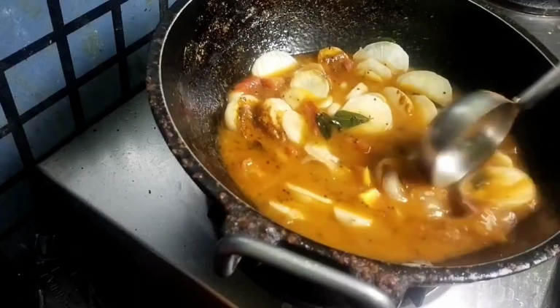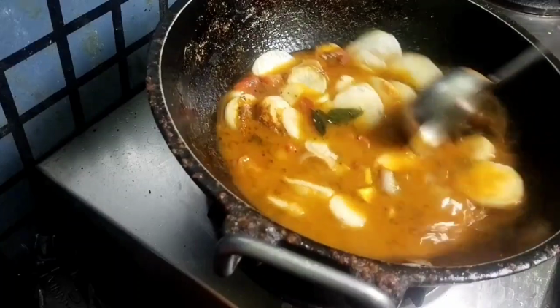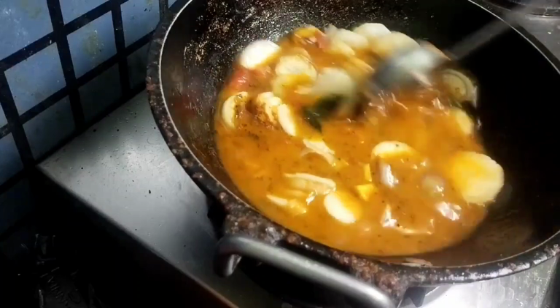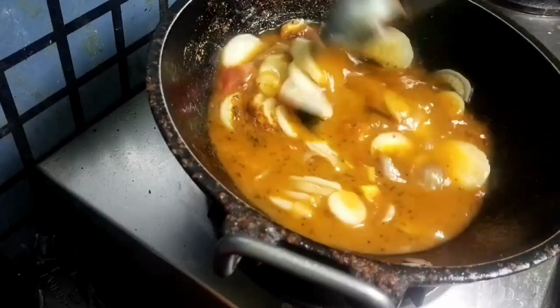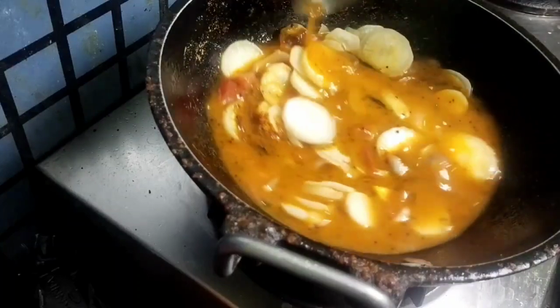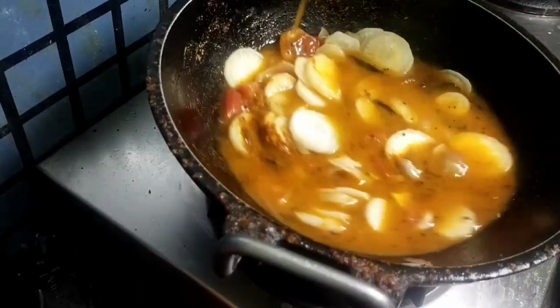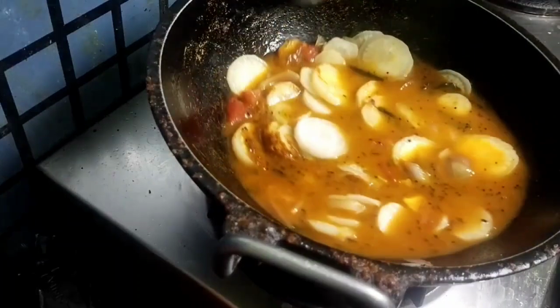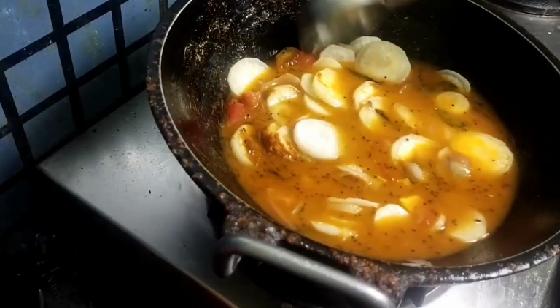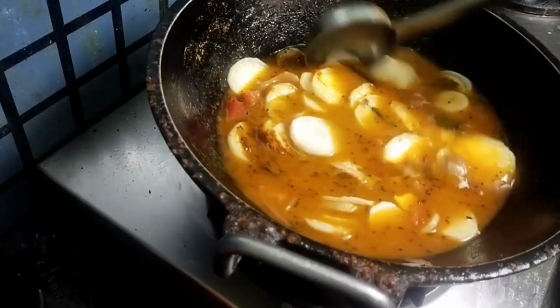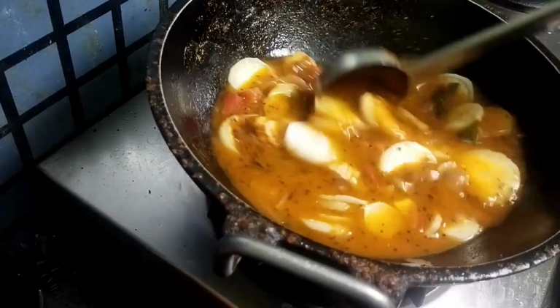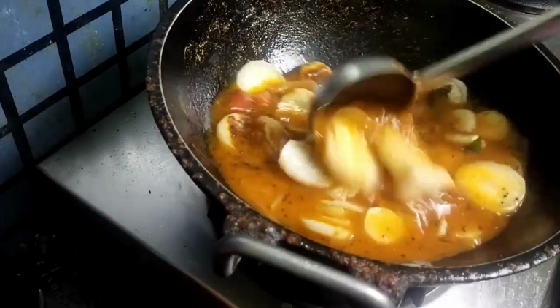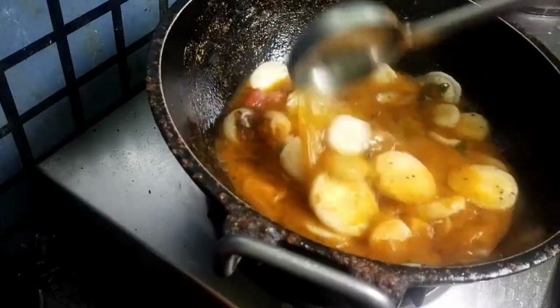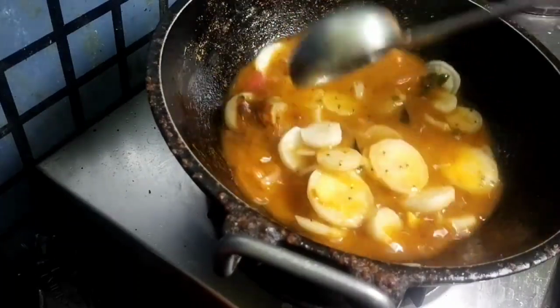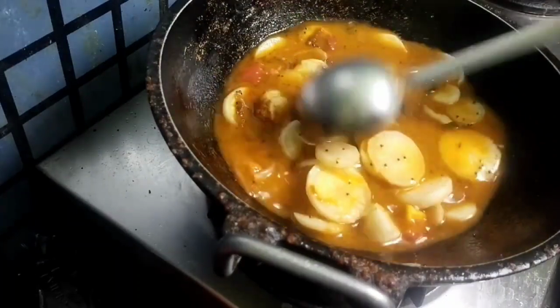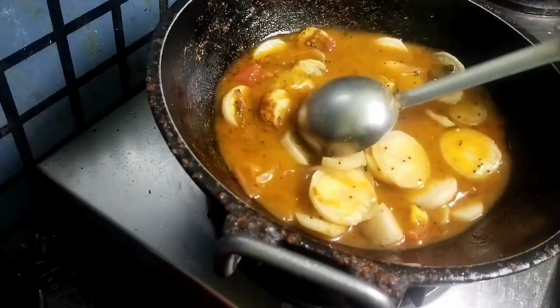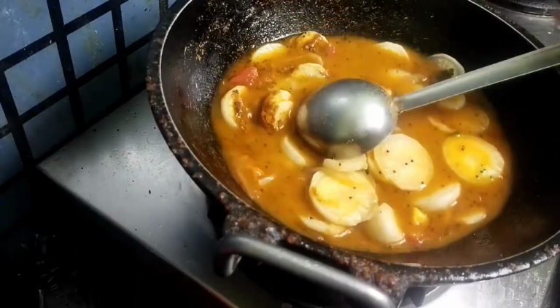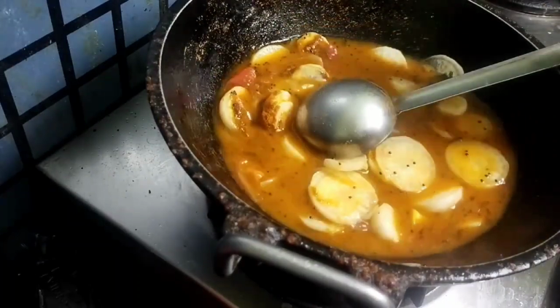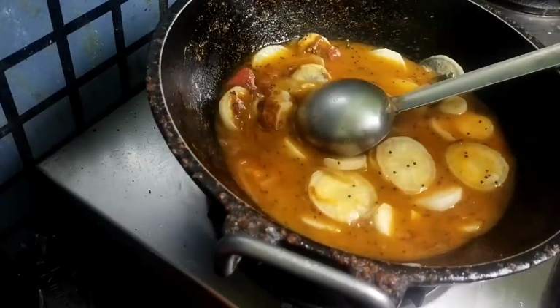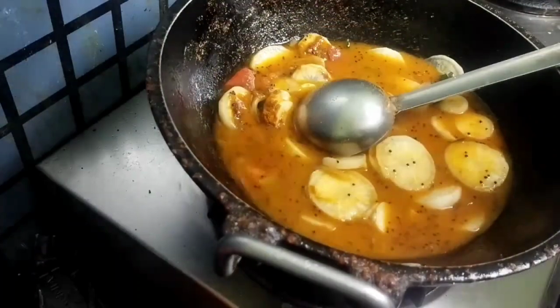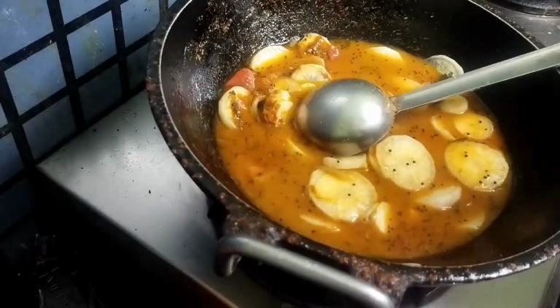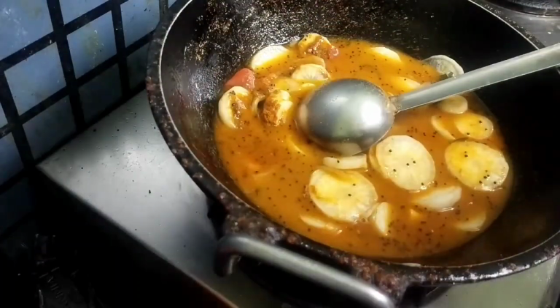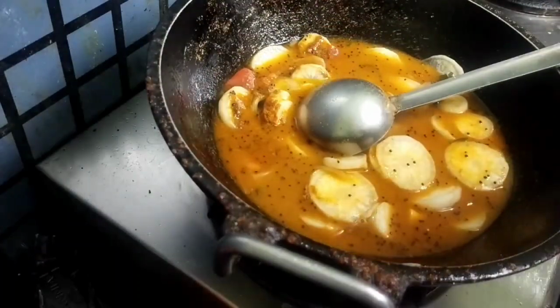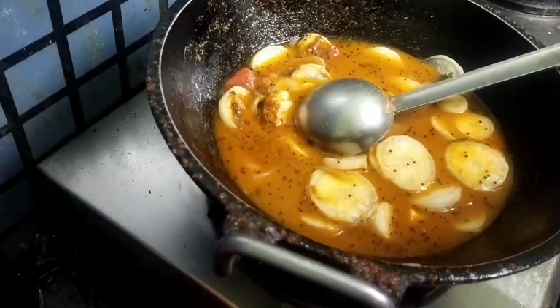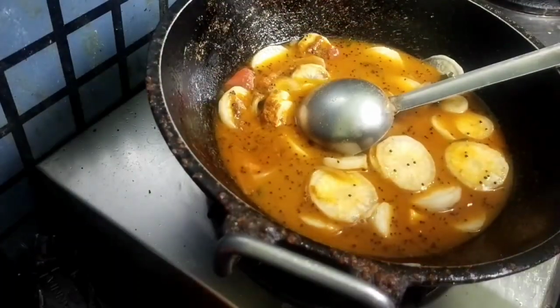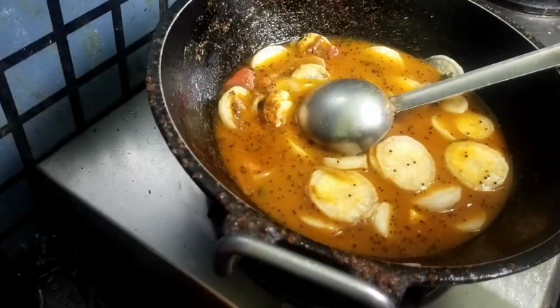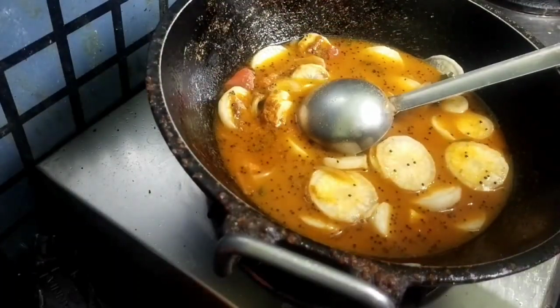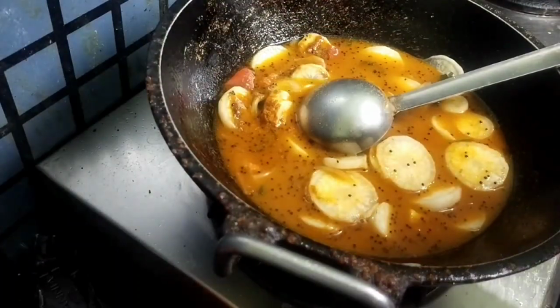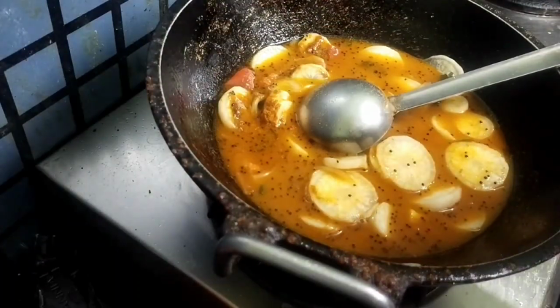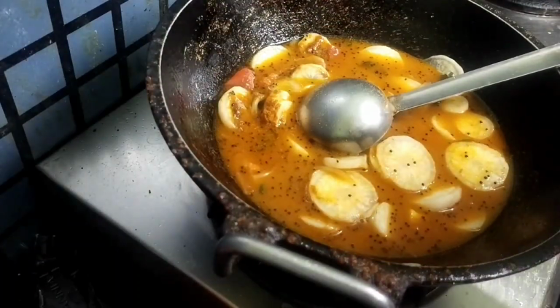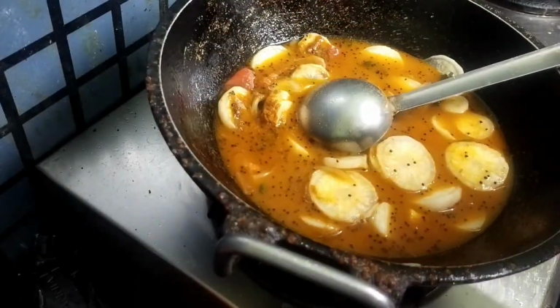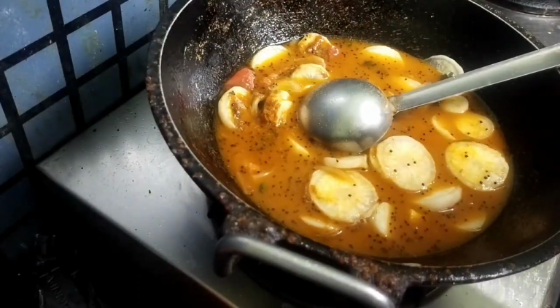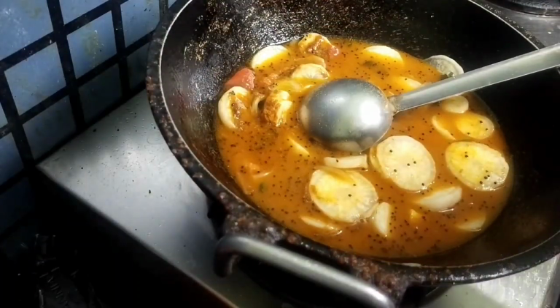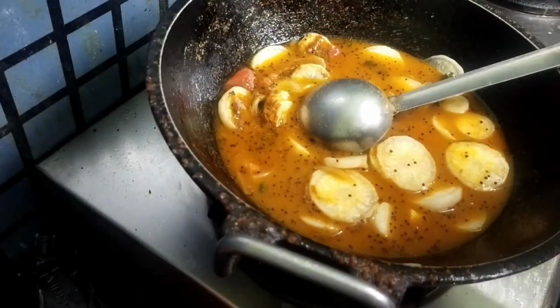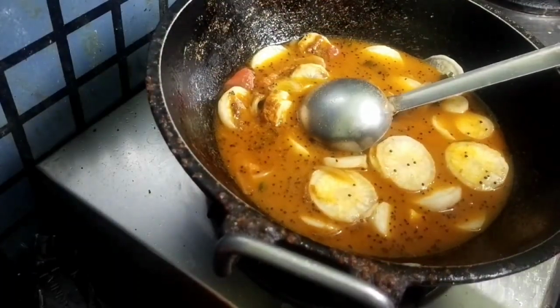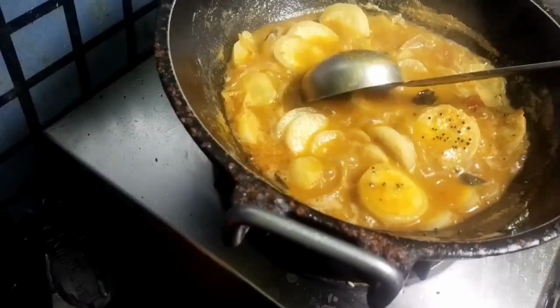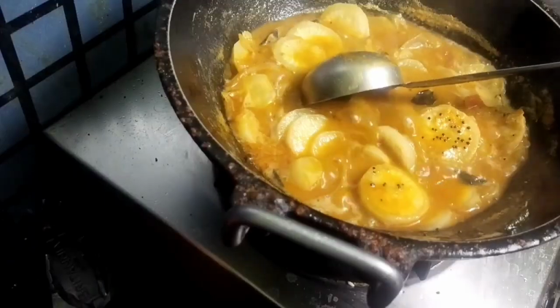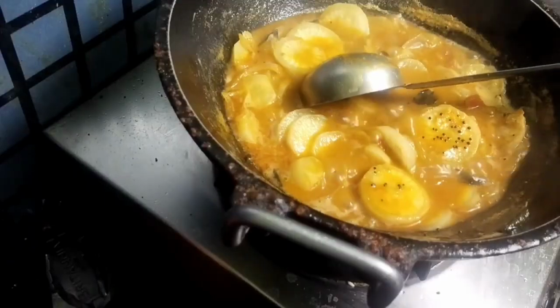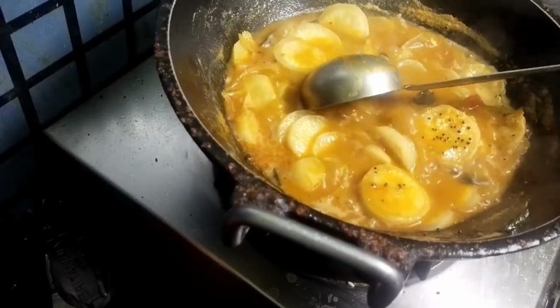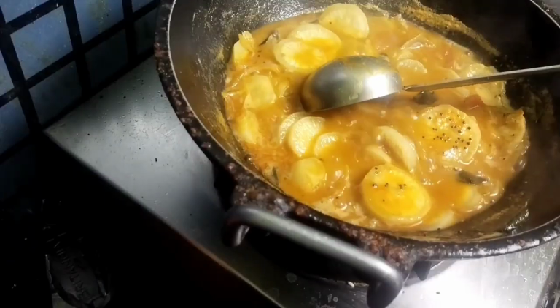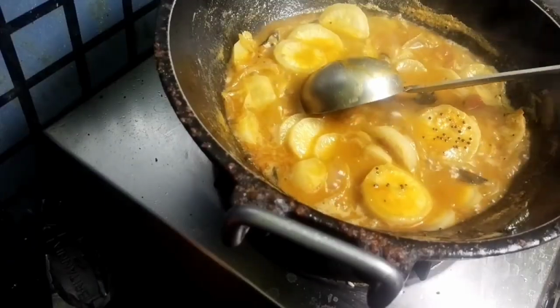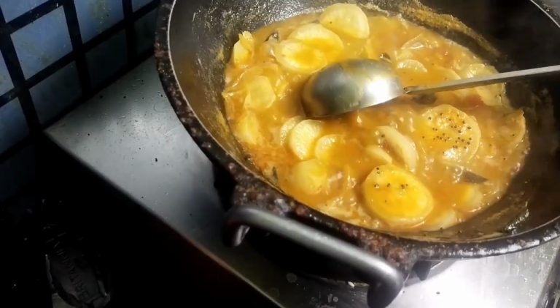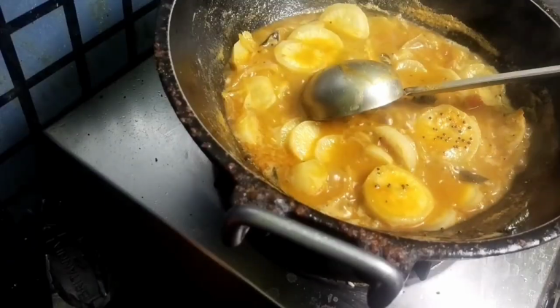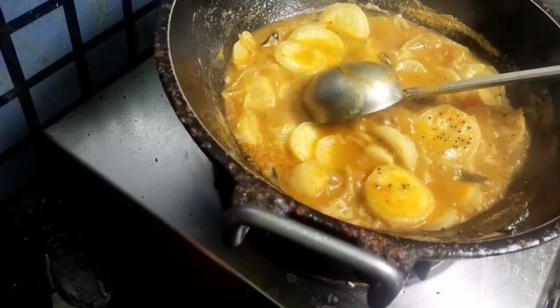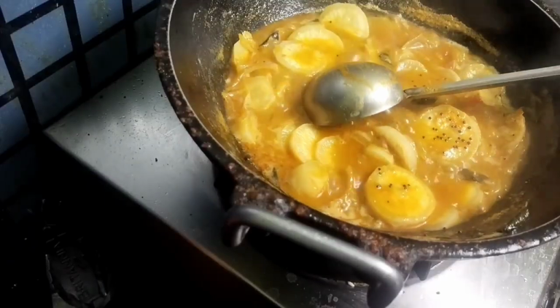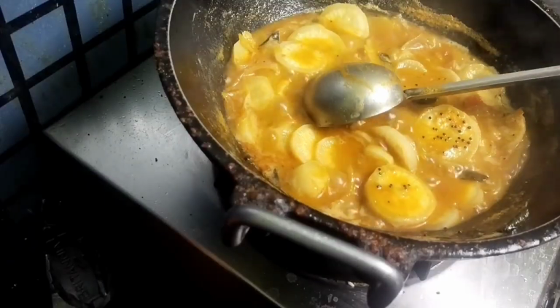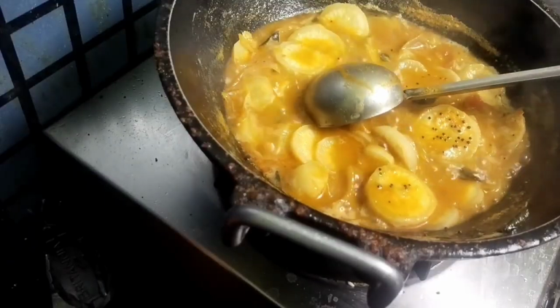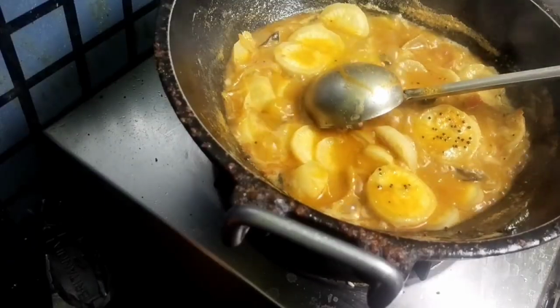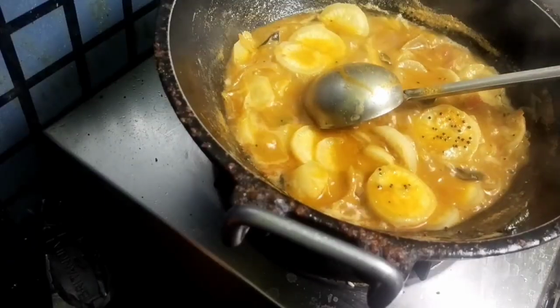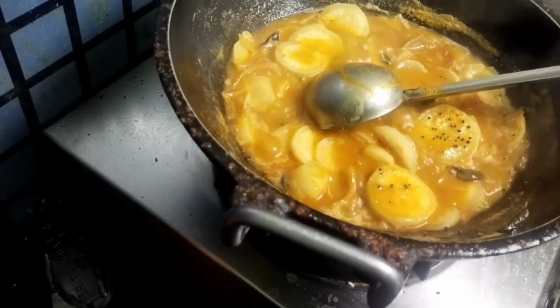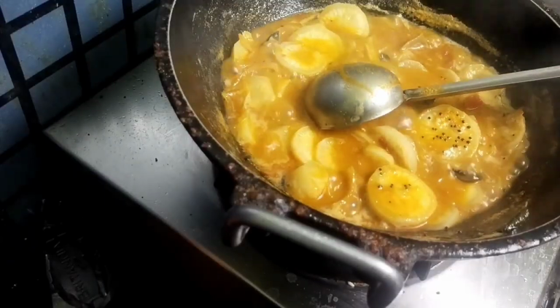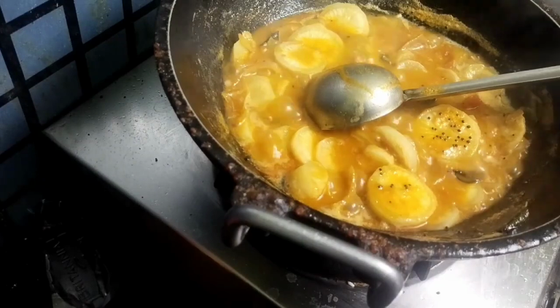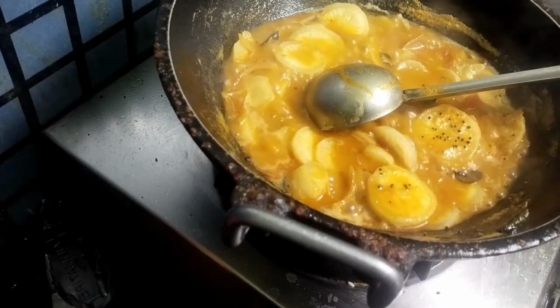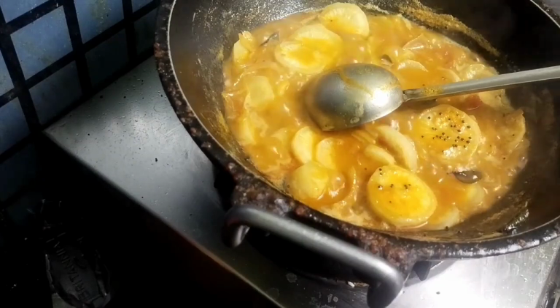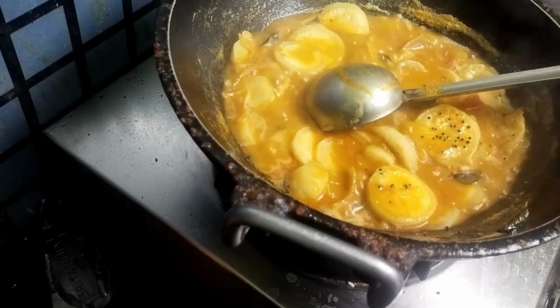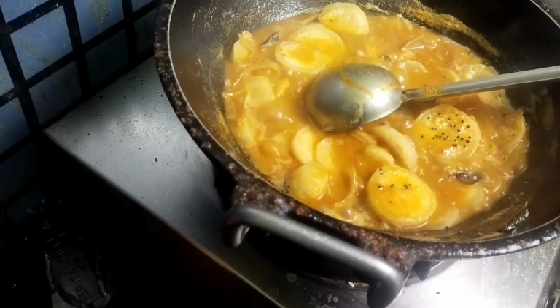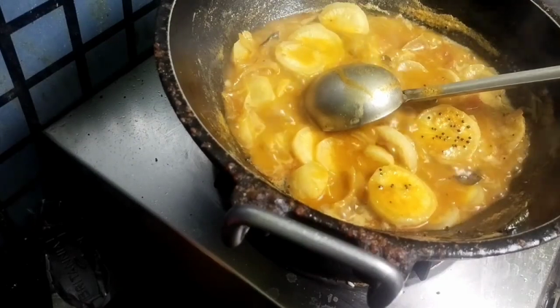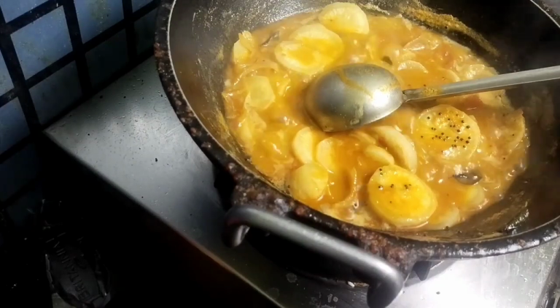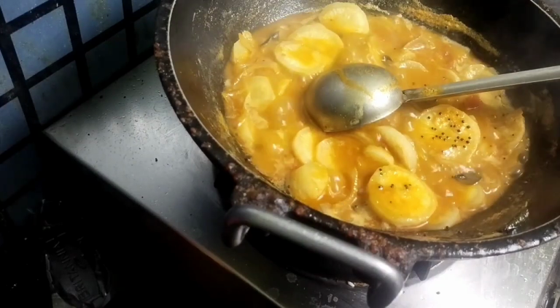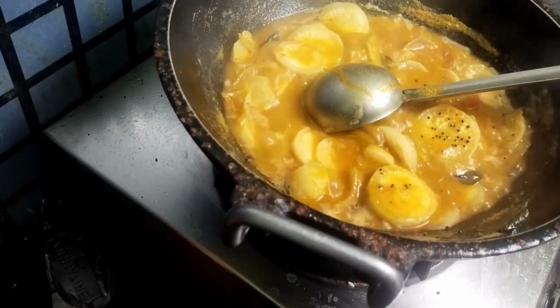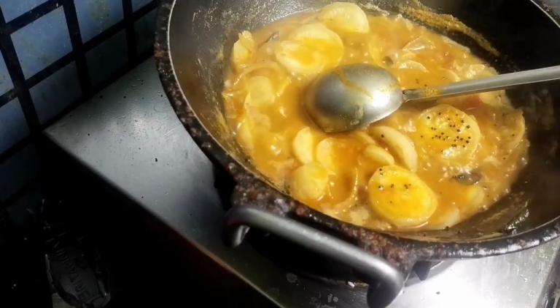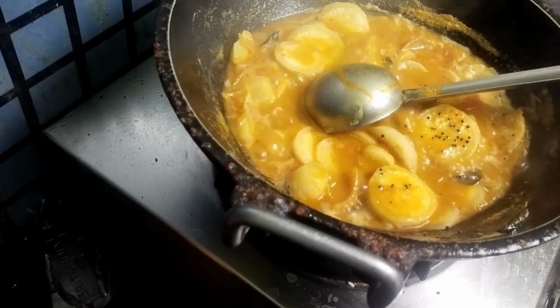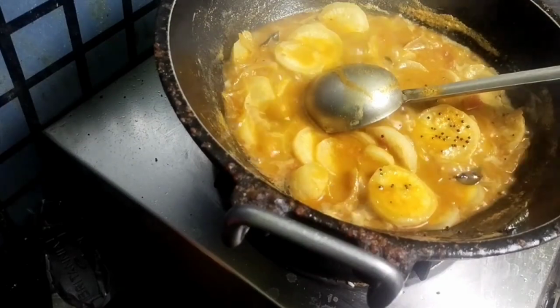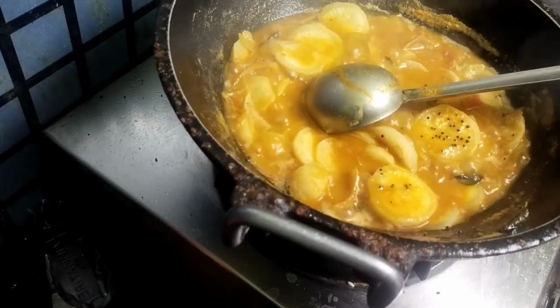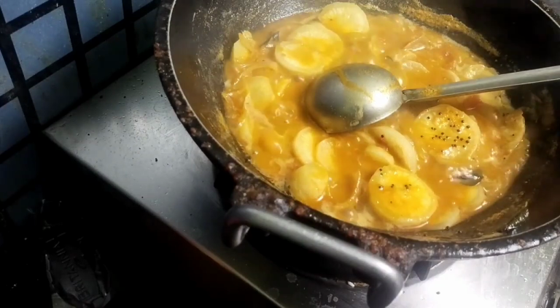This Karakoramu goes well with rice, idli, and dosa.